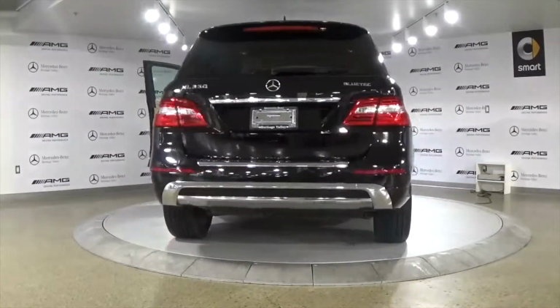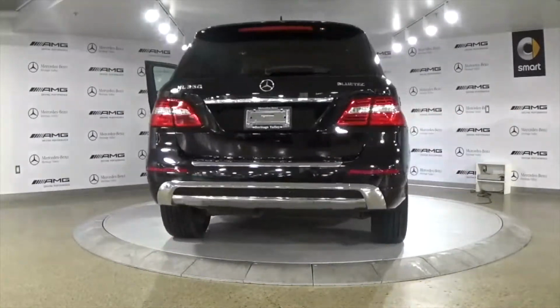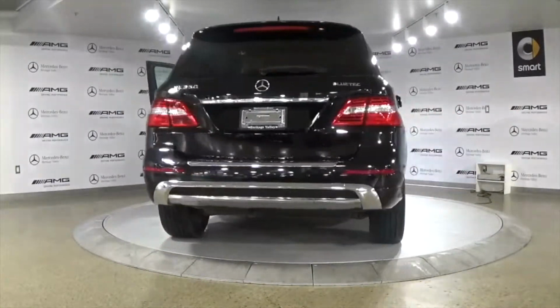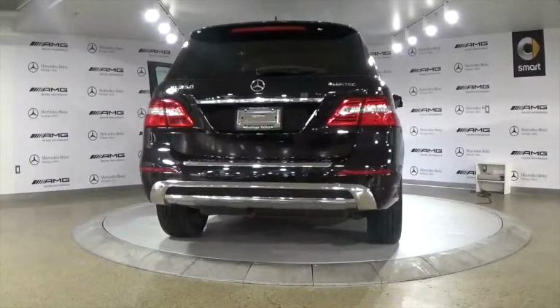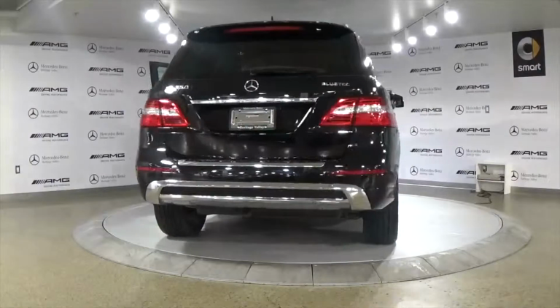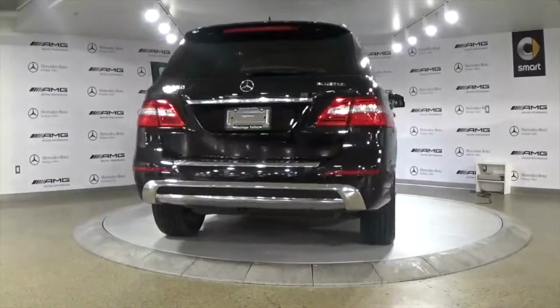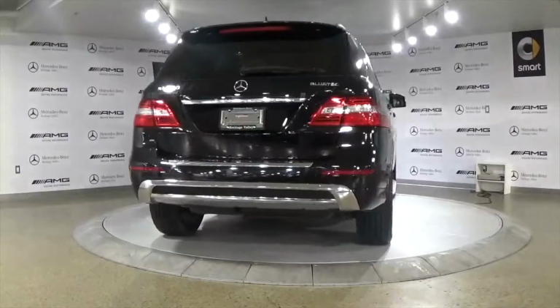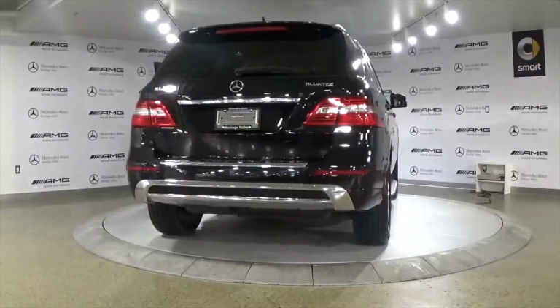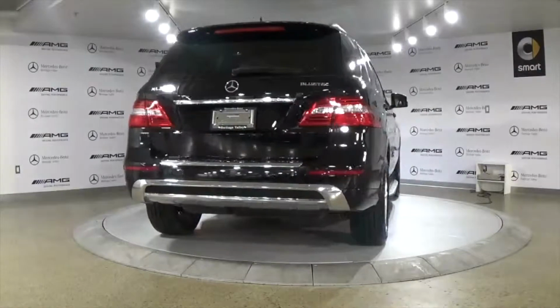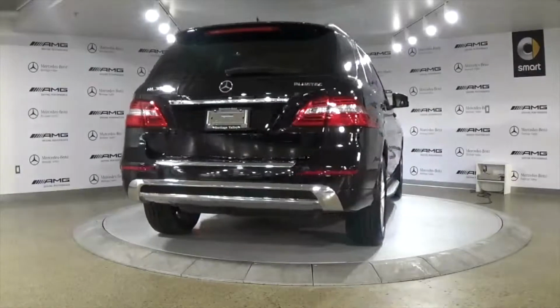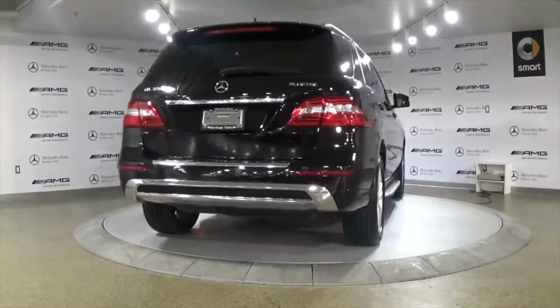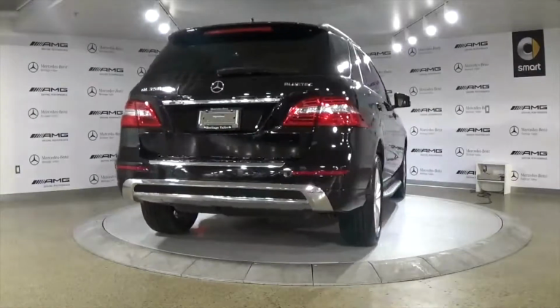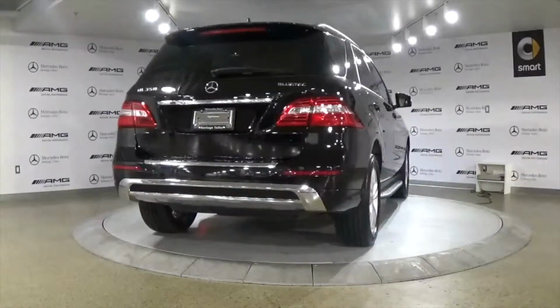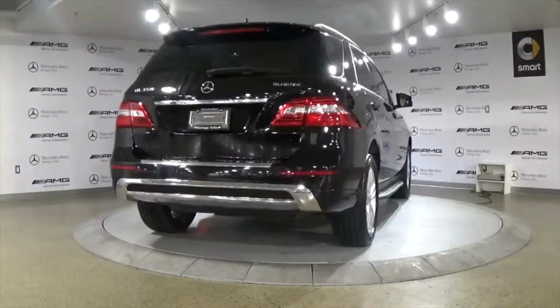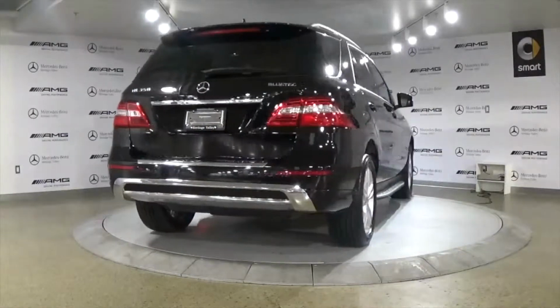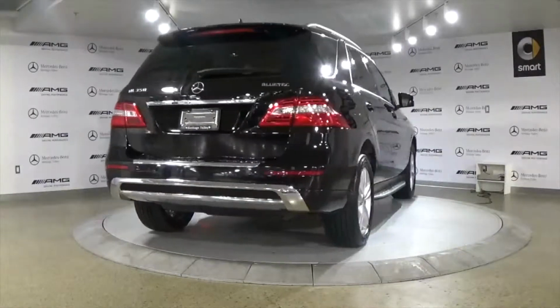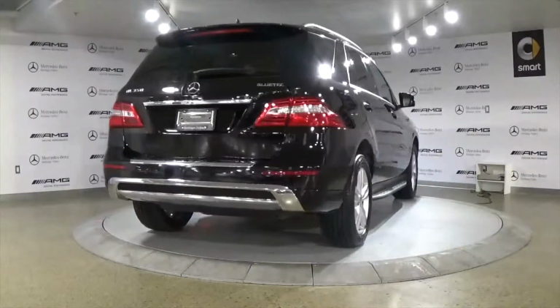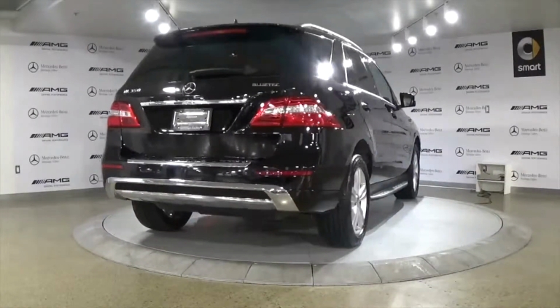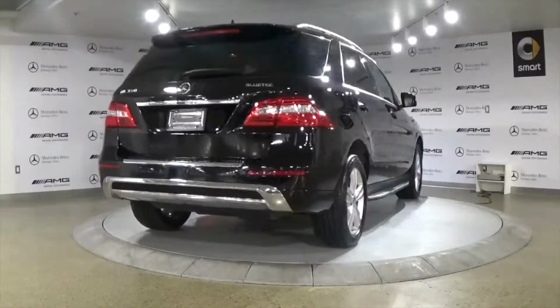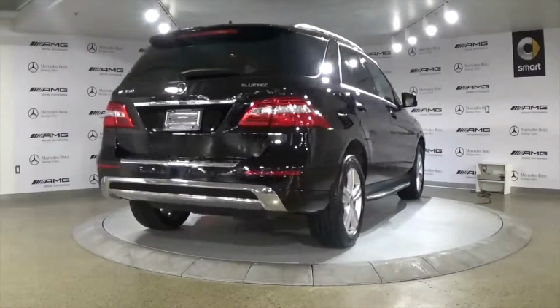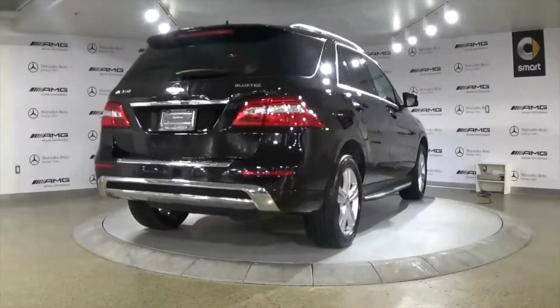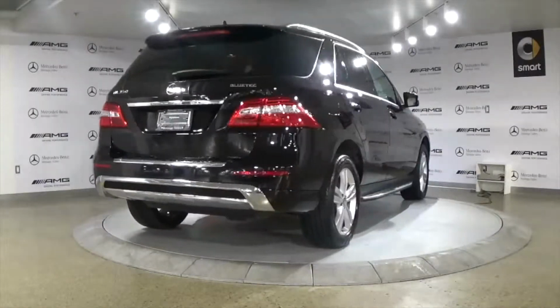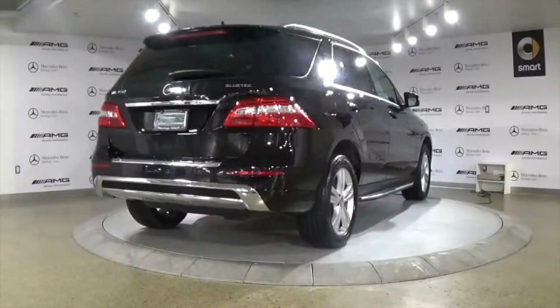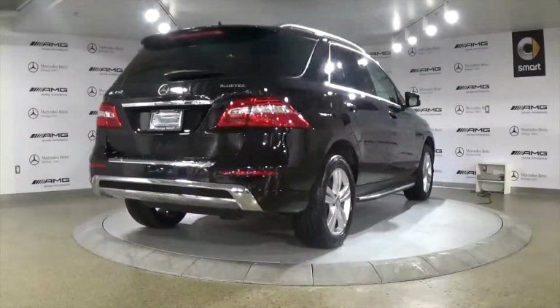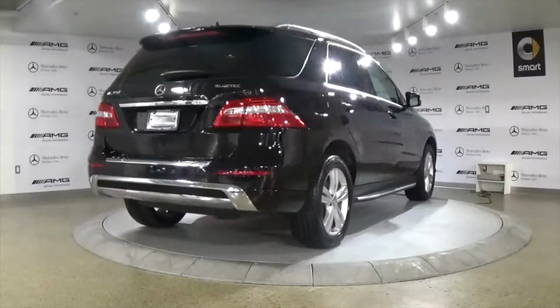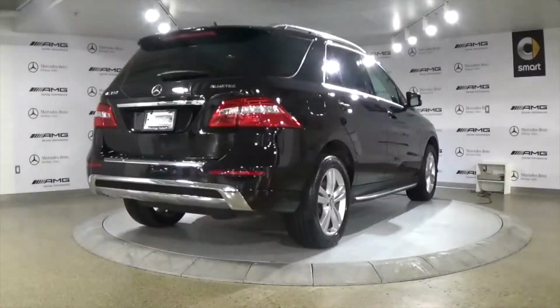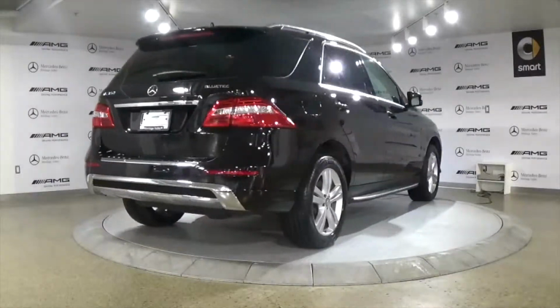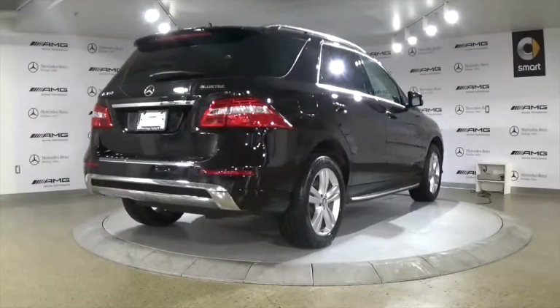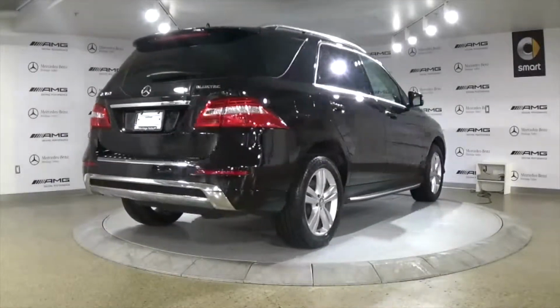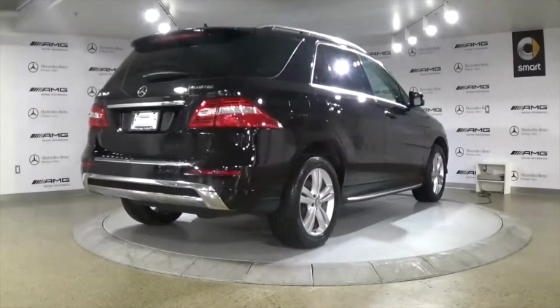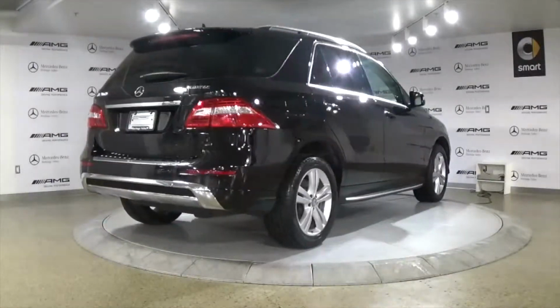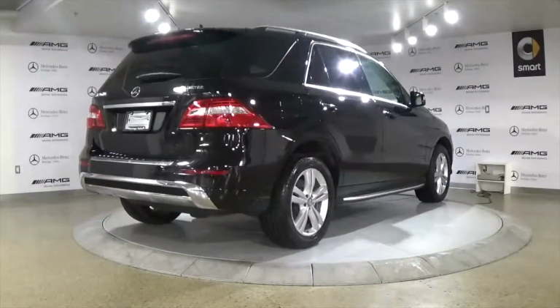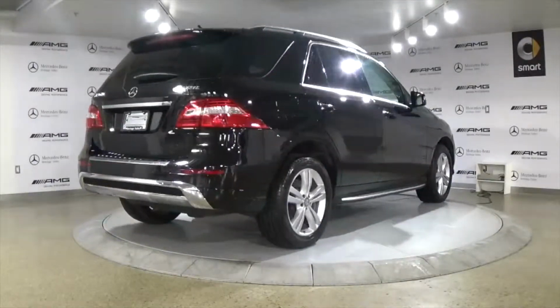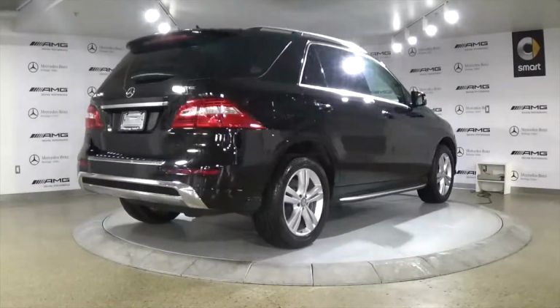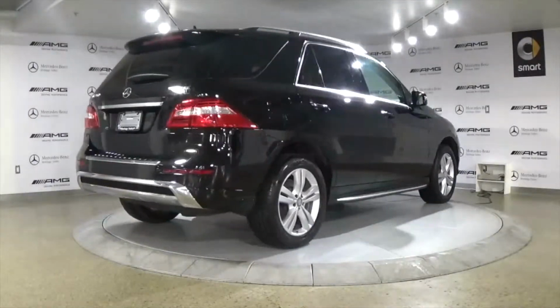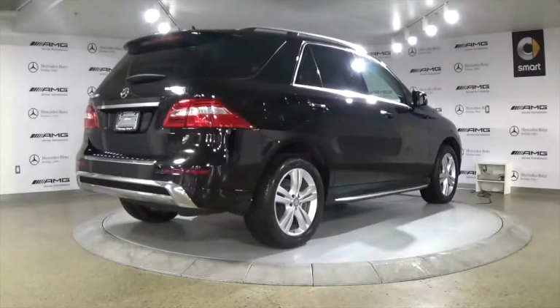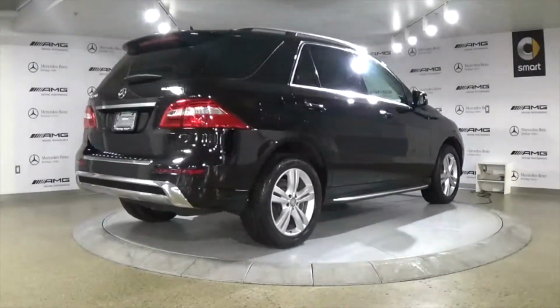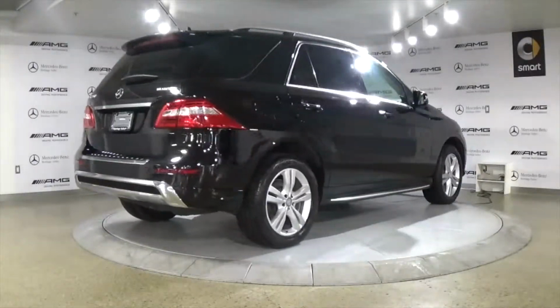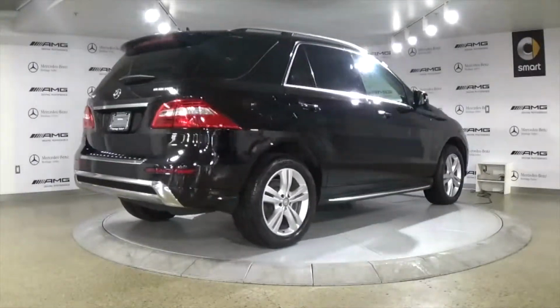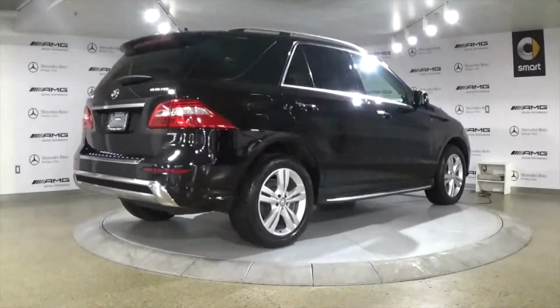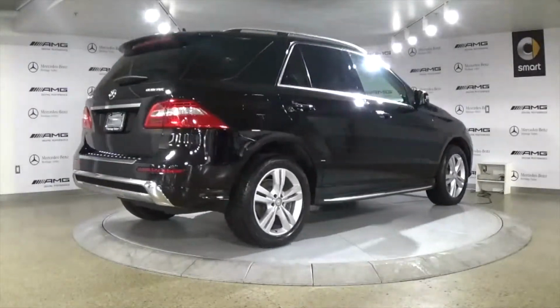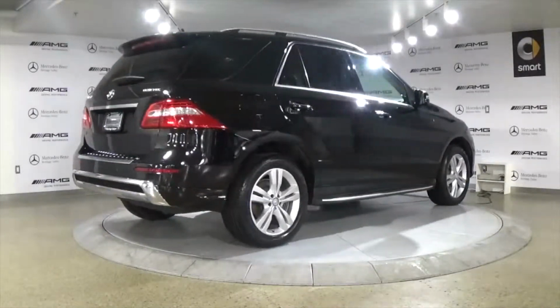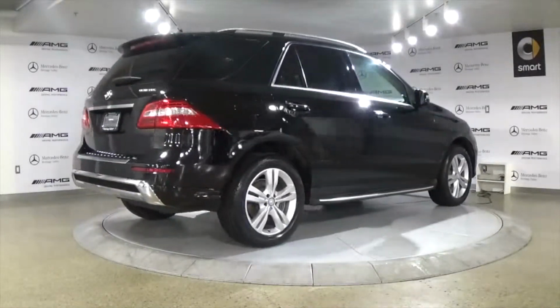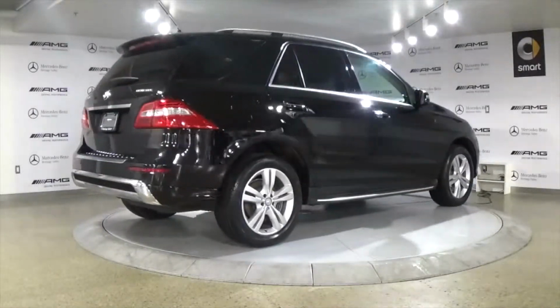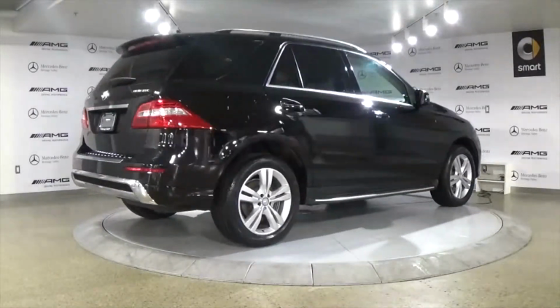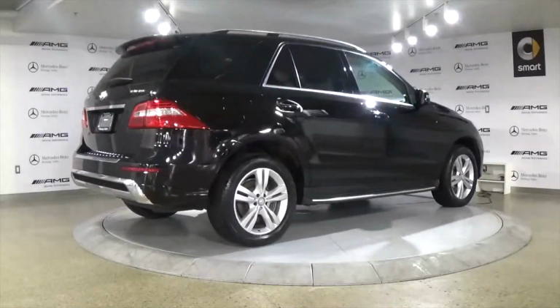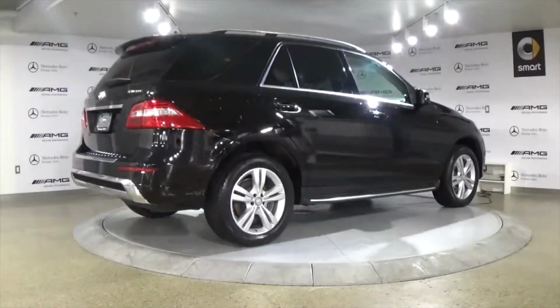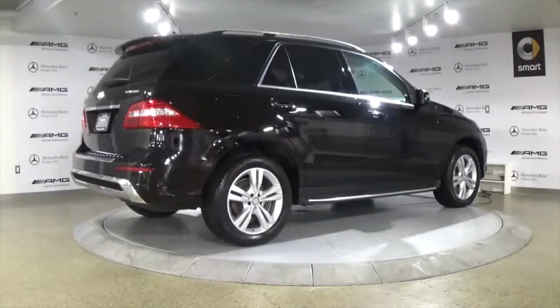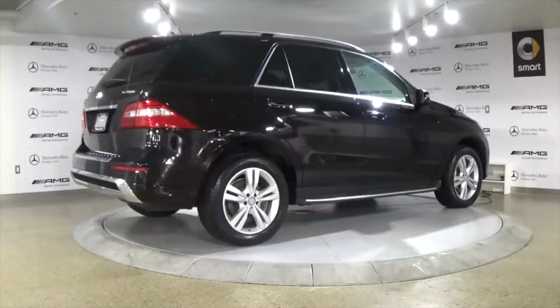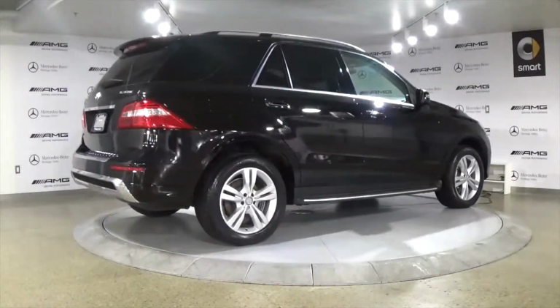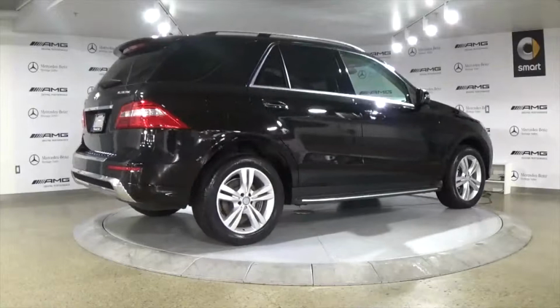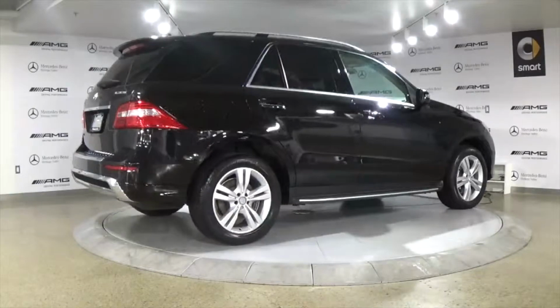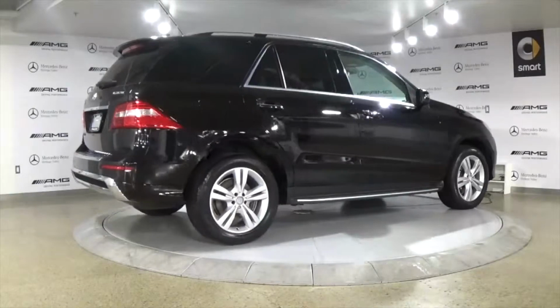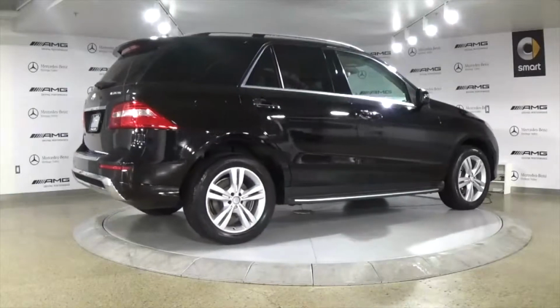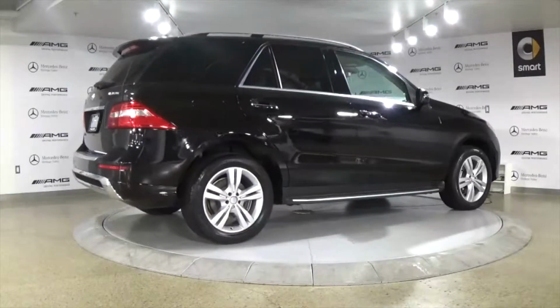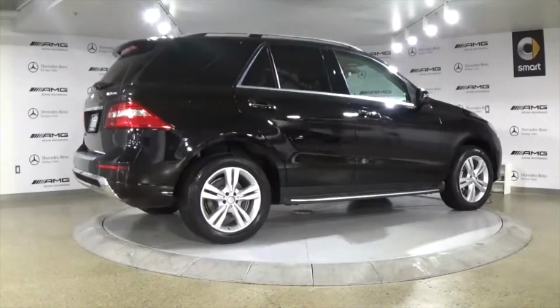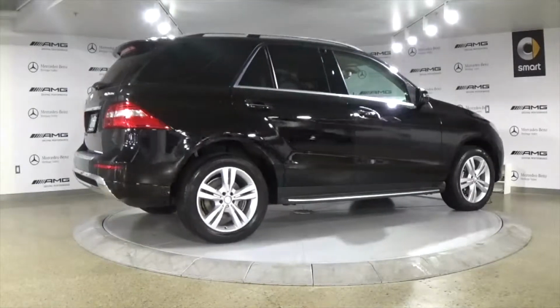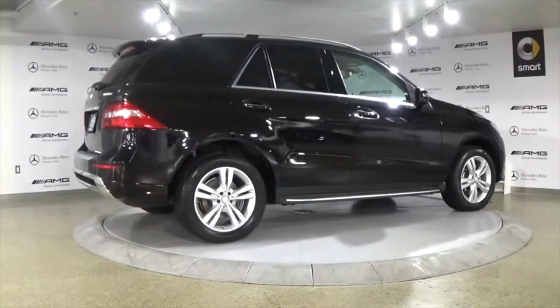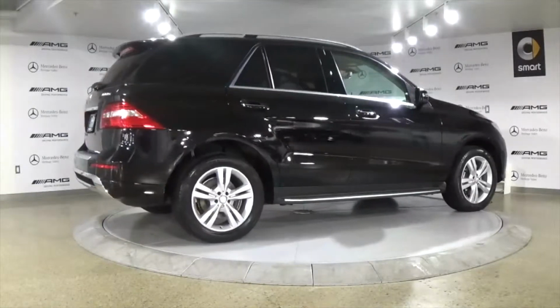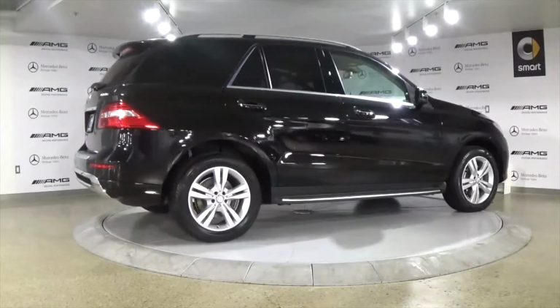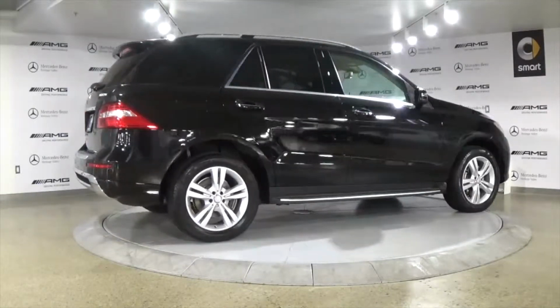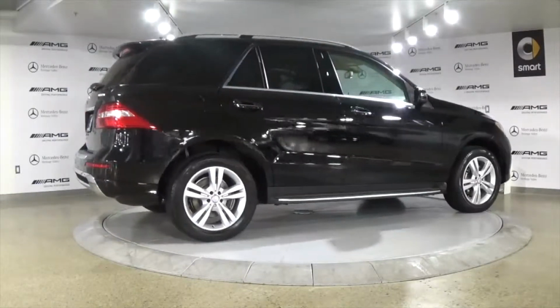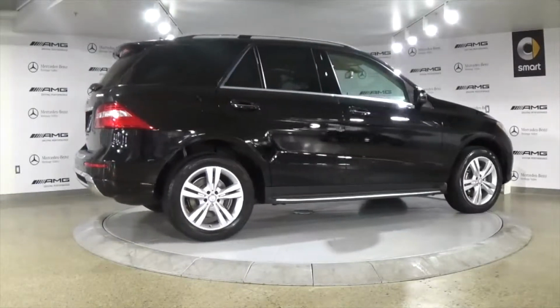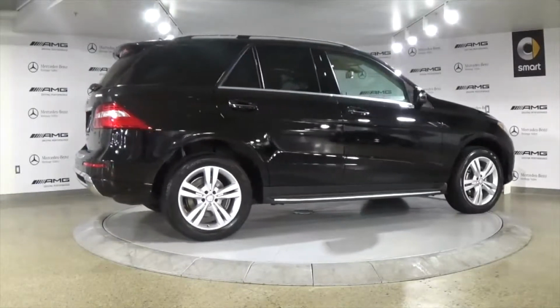Bluetooth, active Bi-Xenon headlamps, front and rear heated seats, rear view camera, blind spot assist and much more.